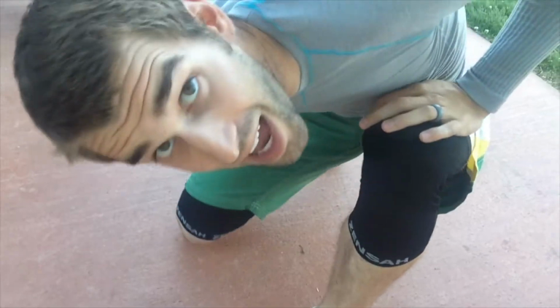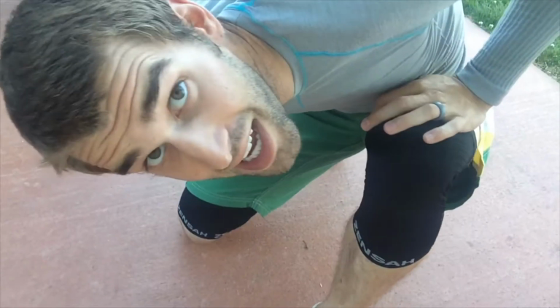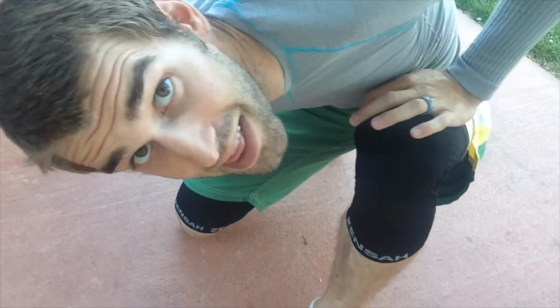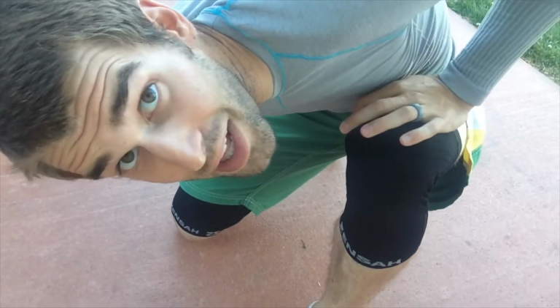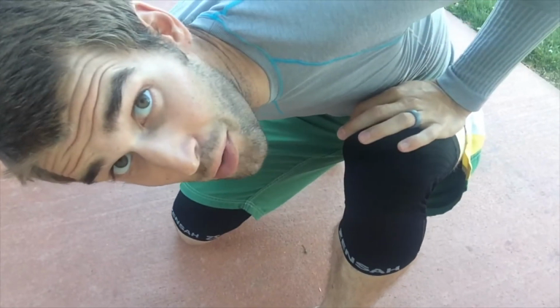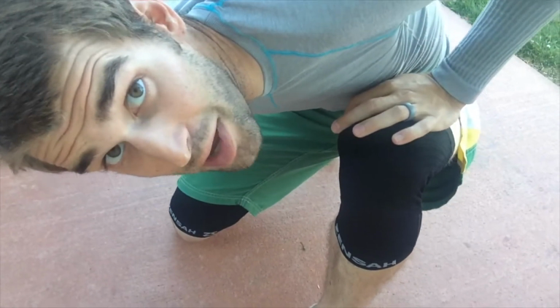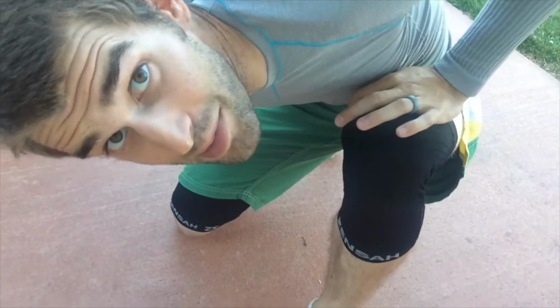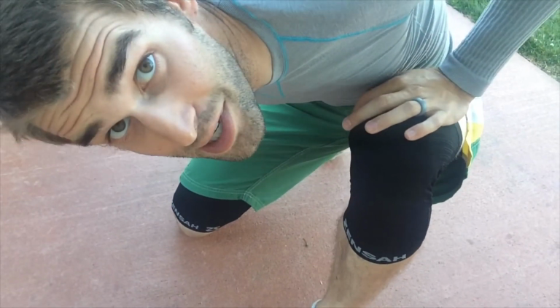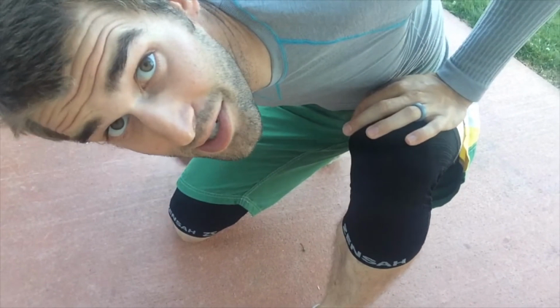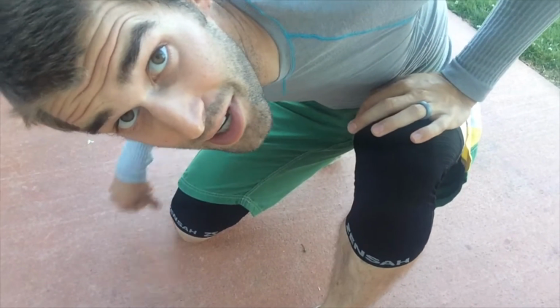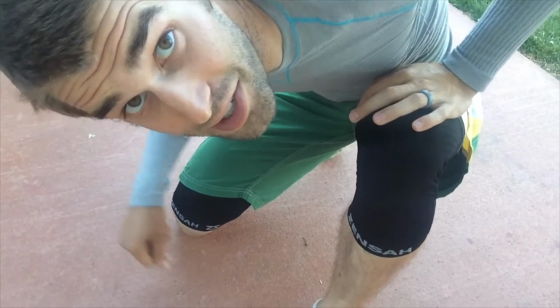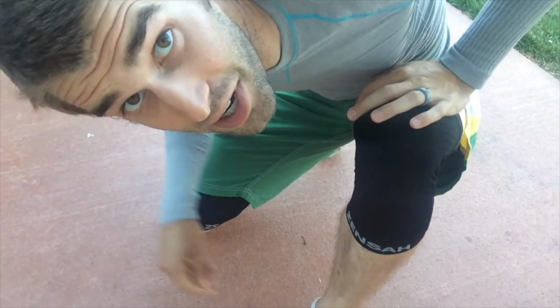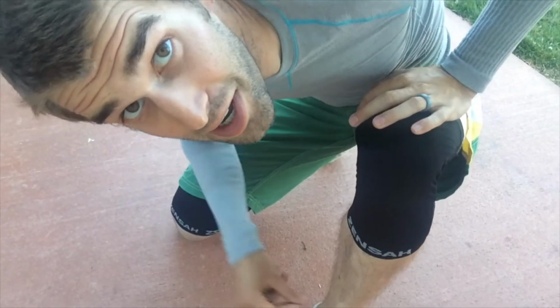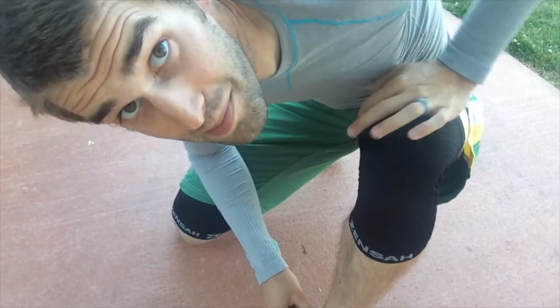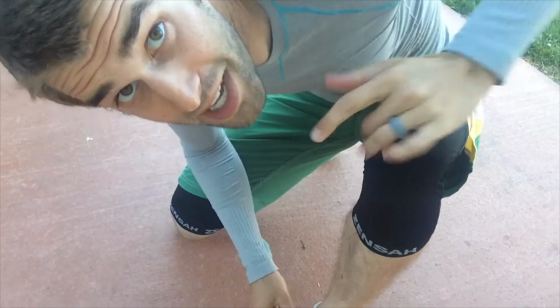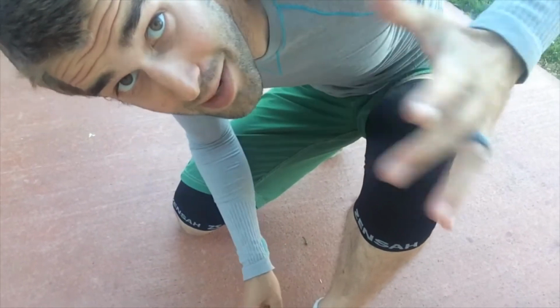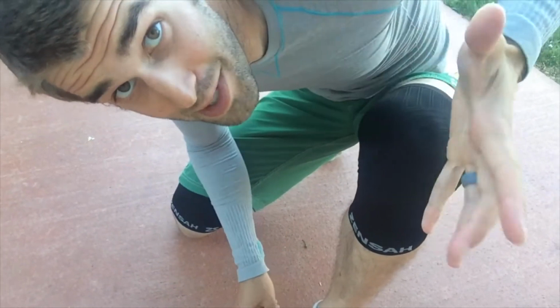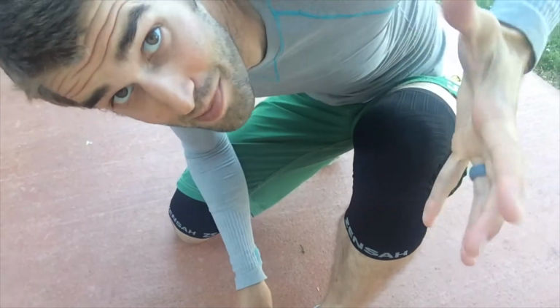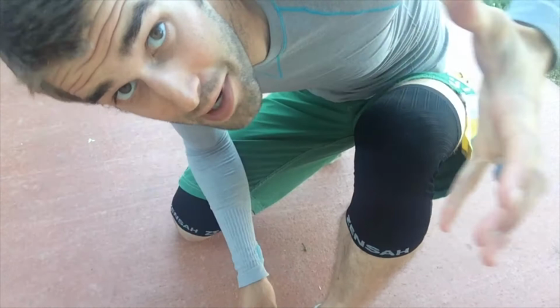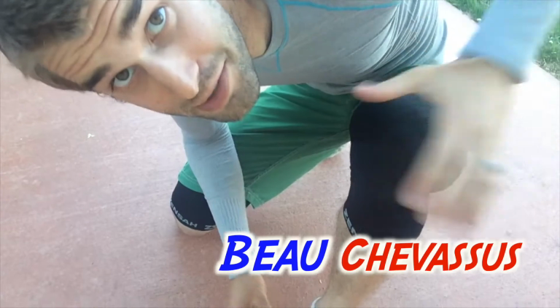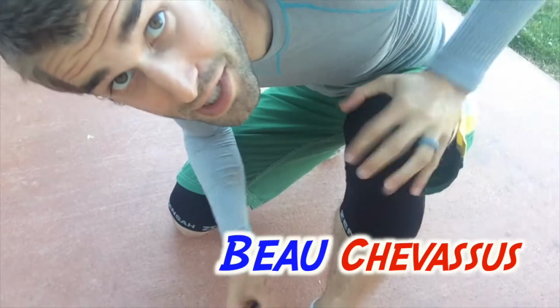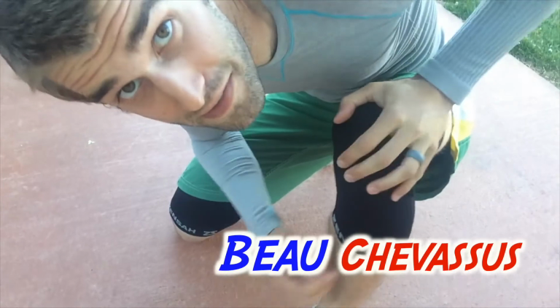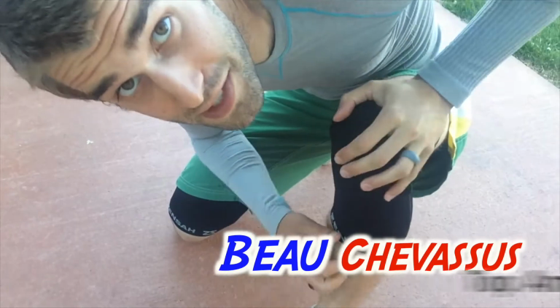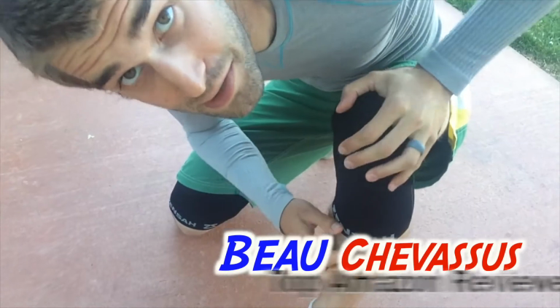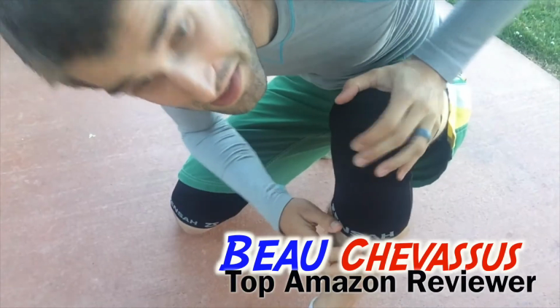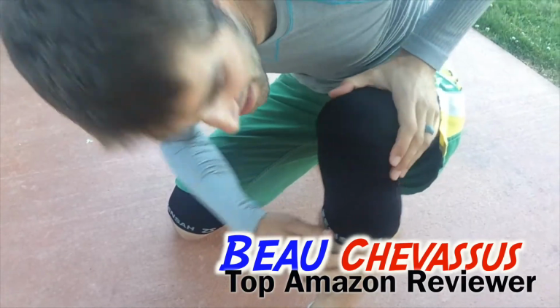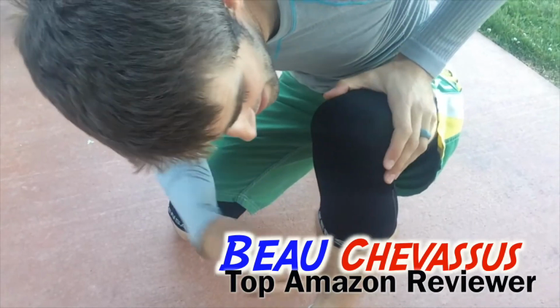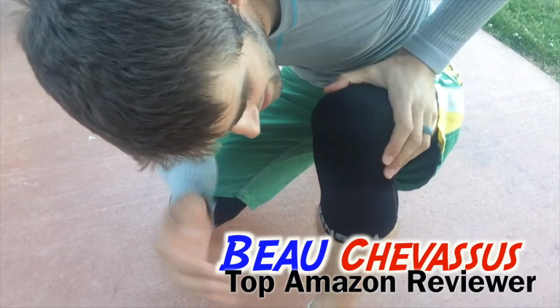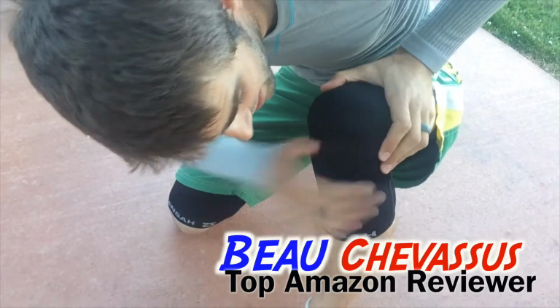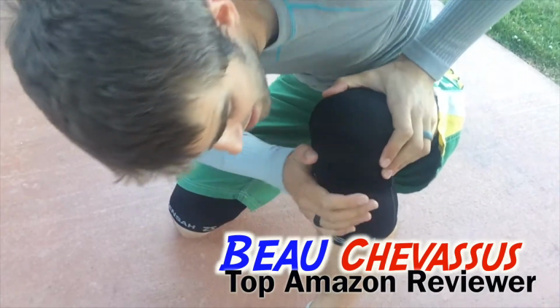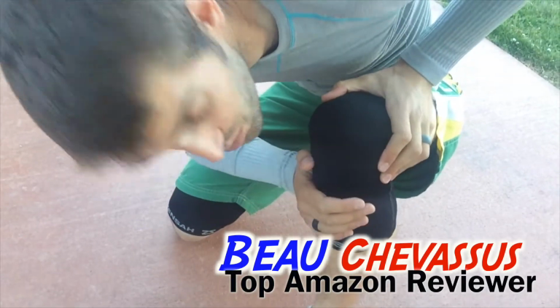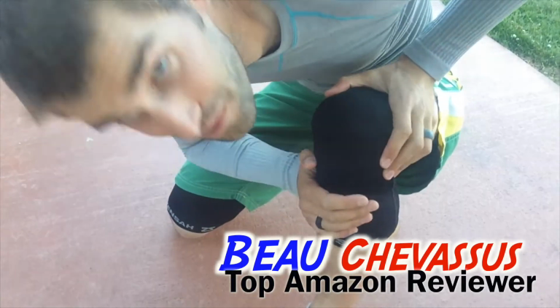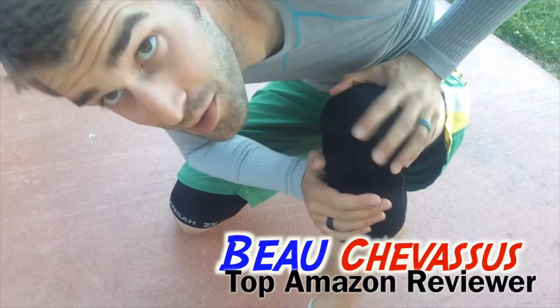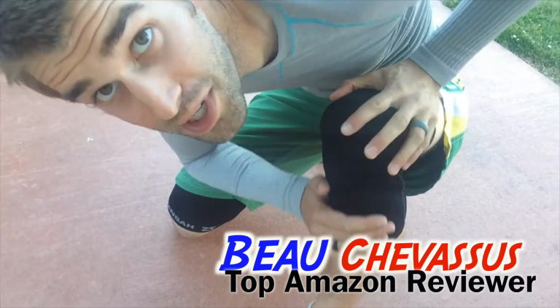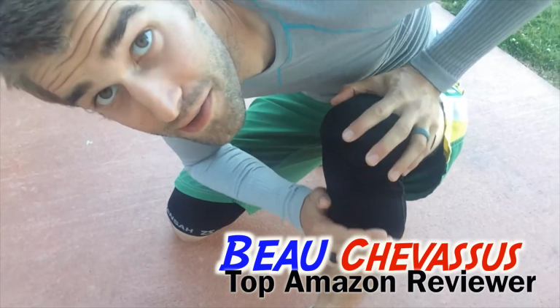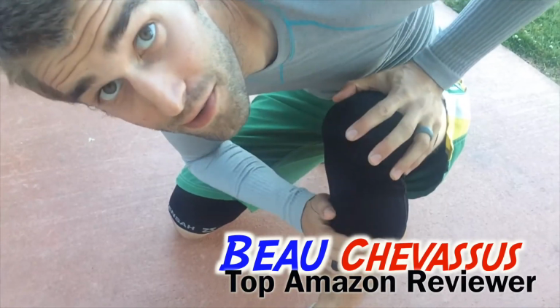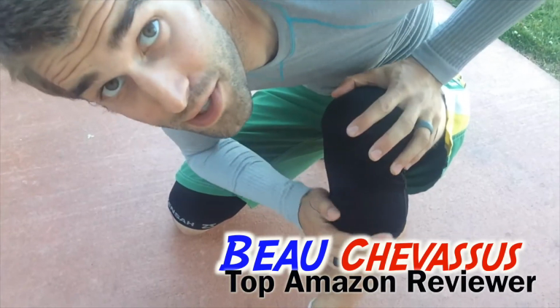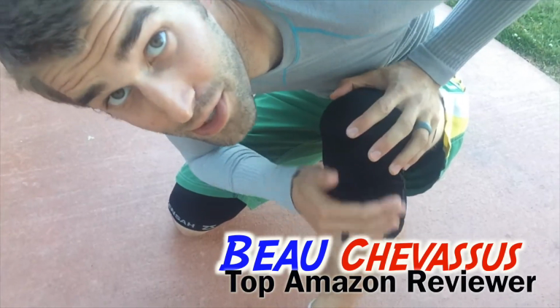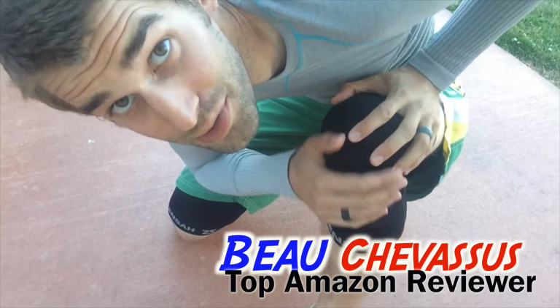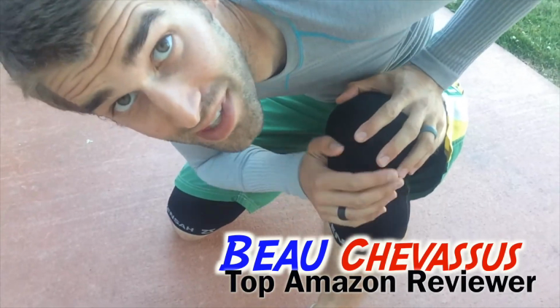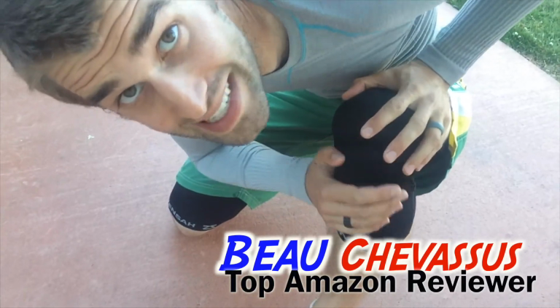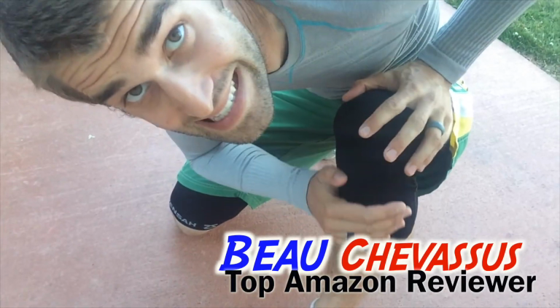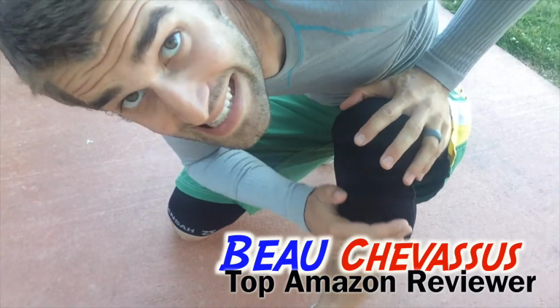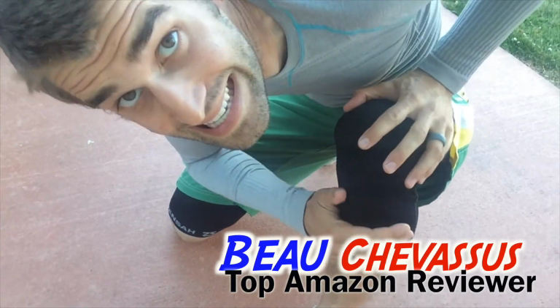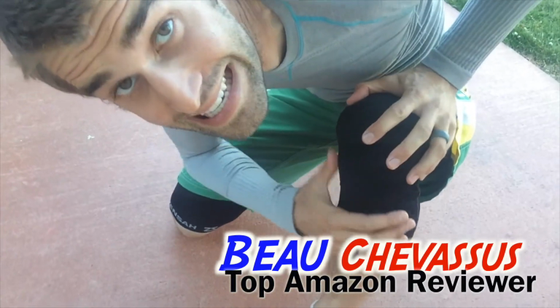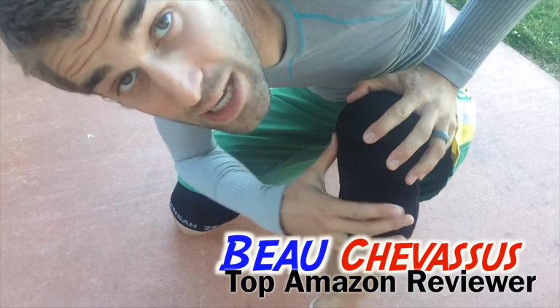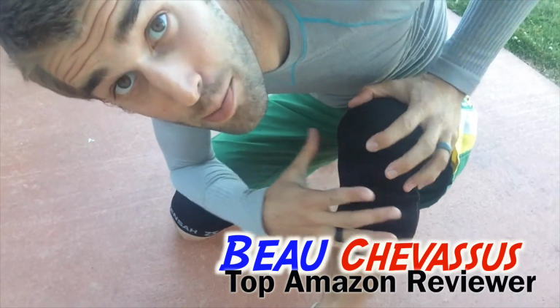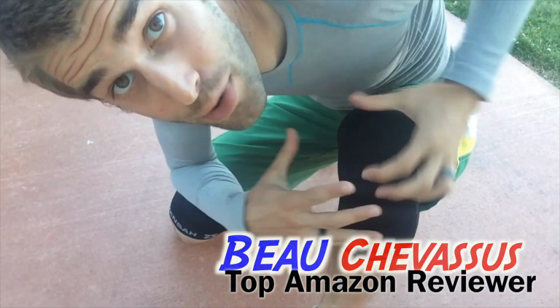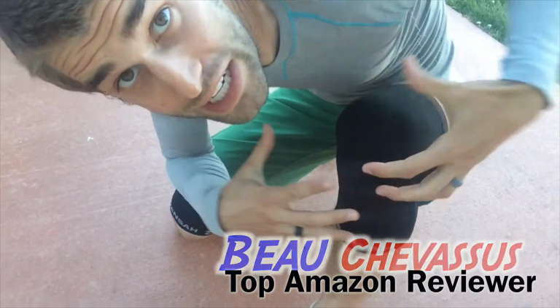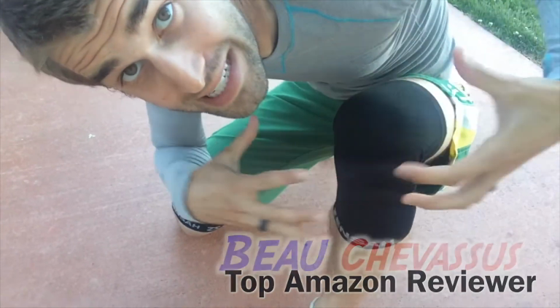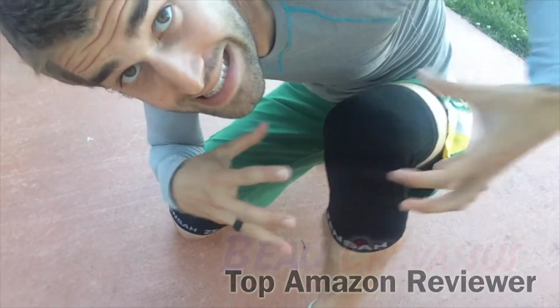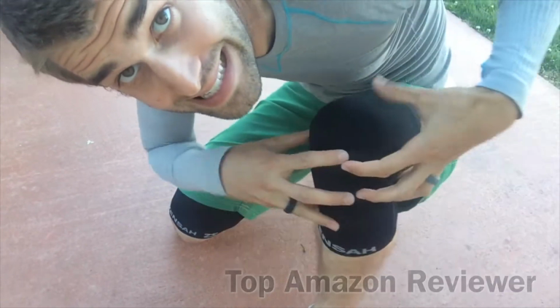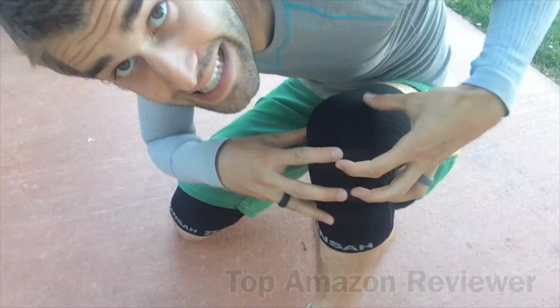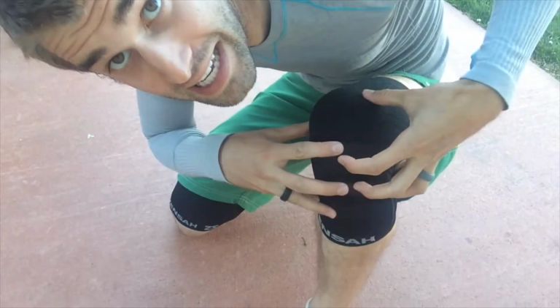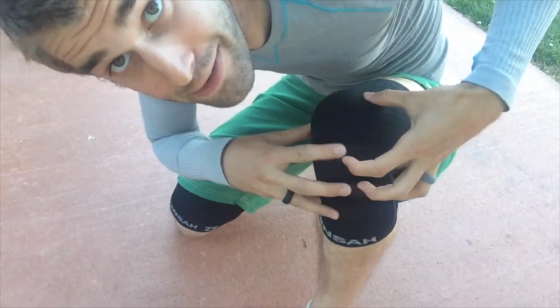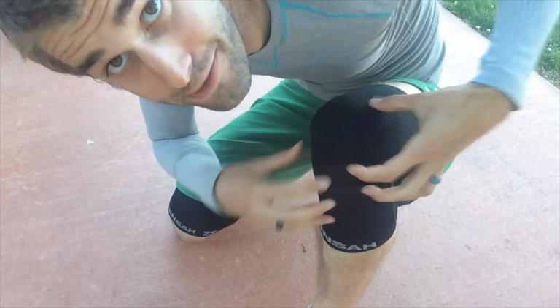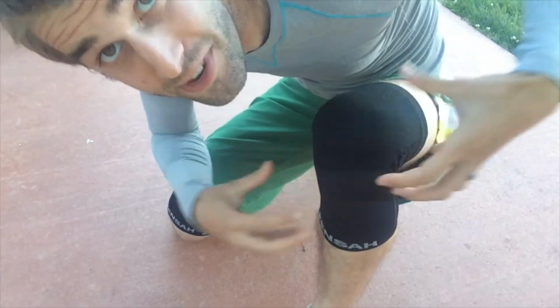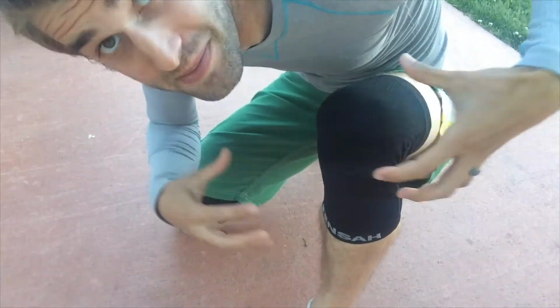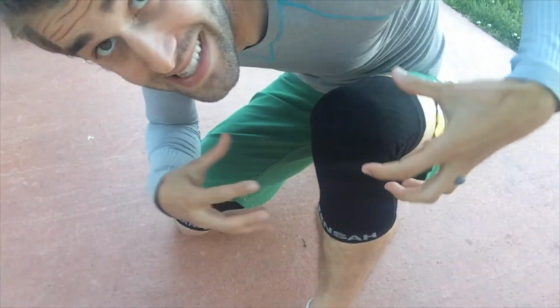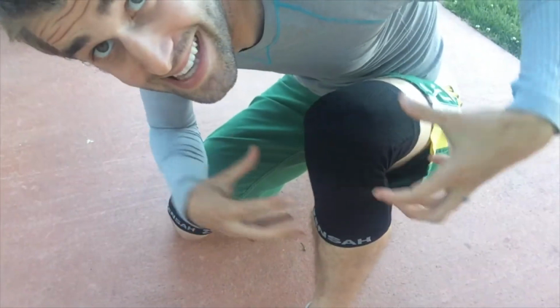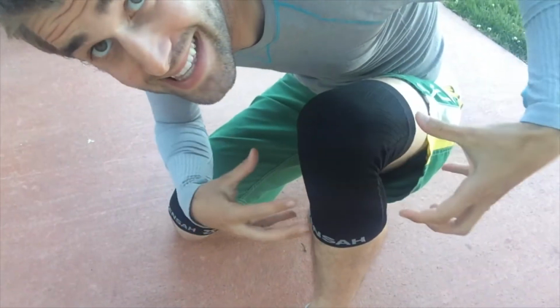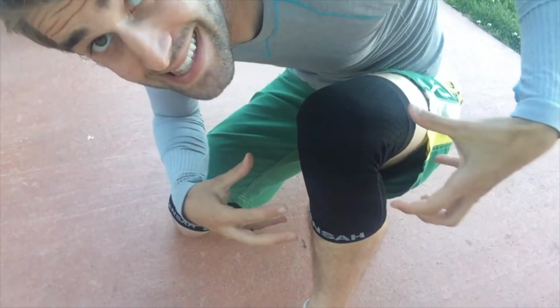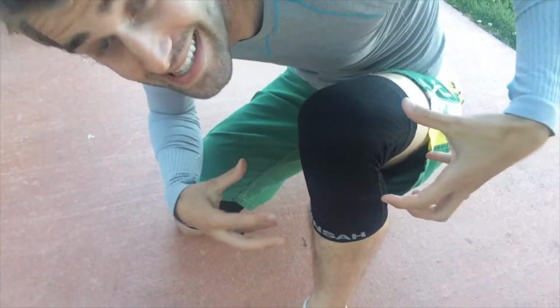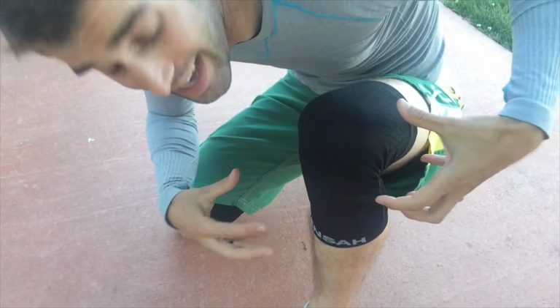Hello Amazon.com, my name is Beau Chevesu. Today I am reviewing for you this knee compression sleeve from Zensa.